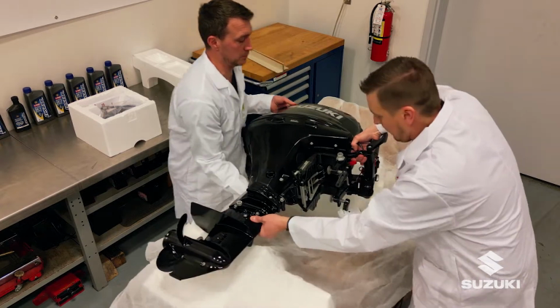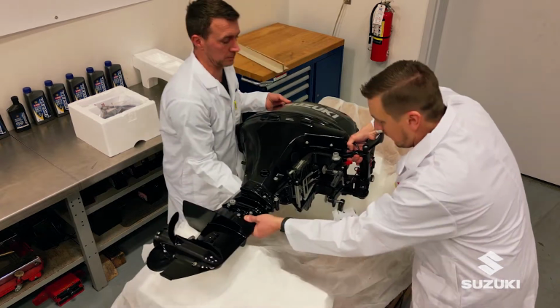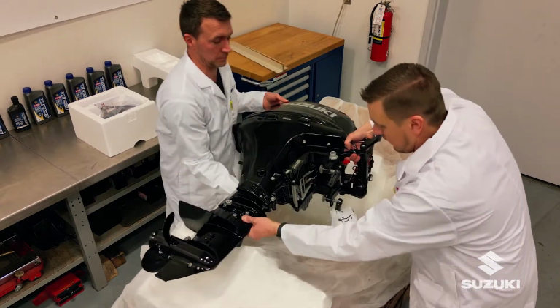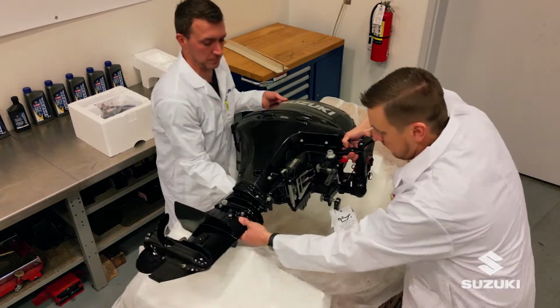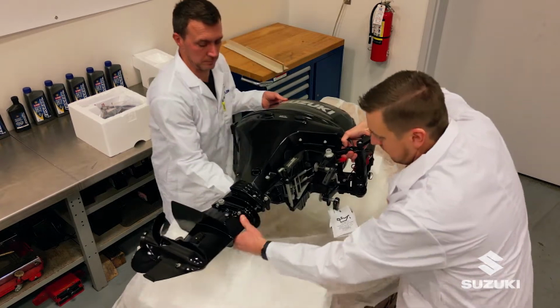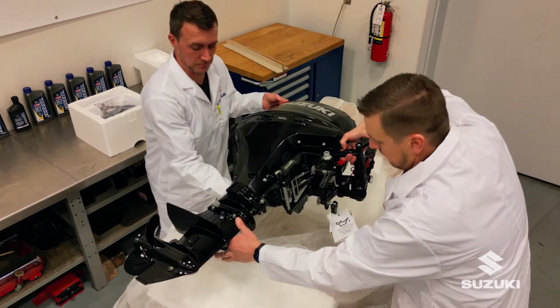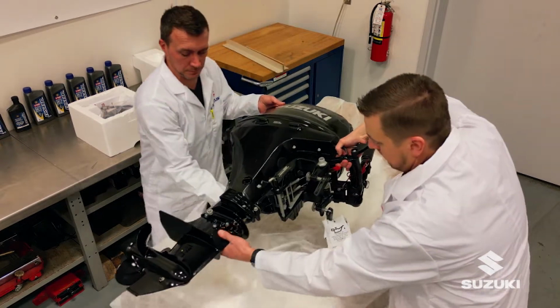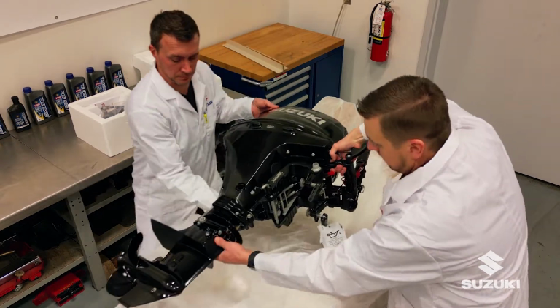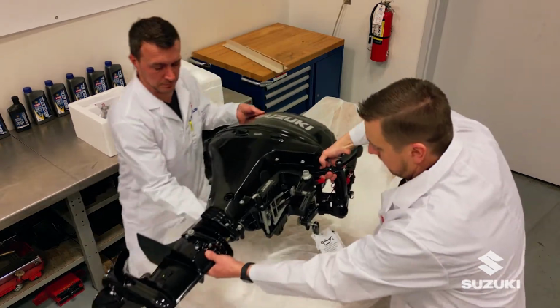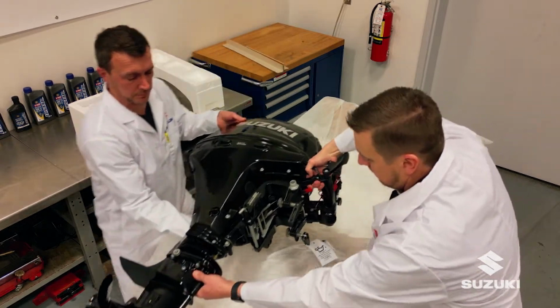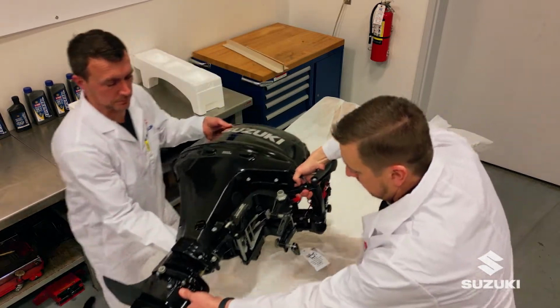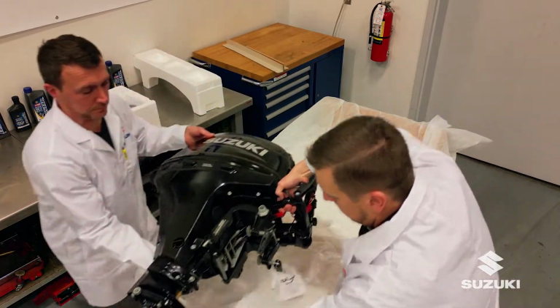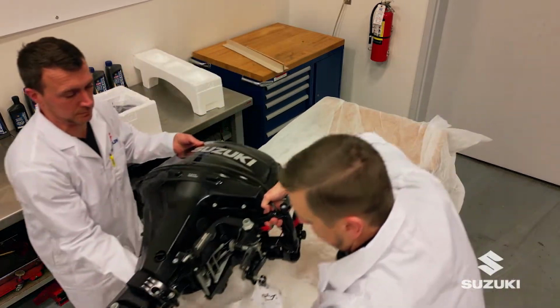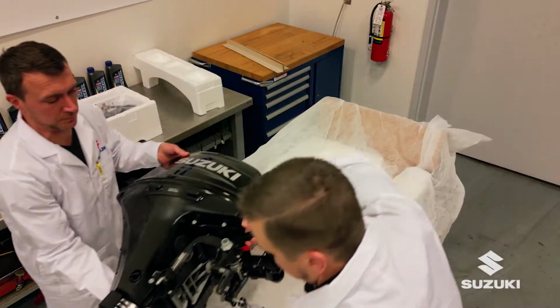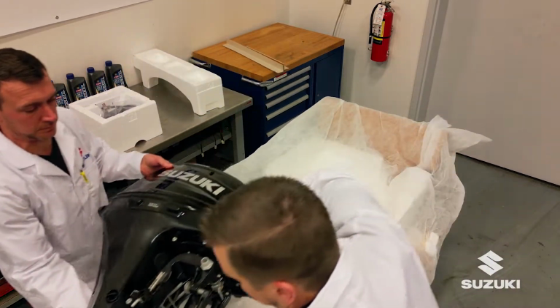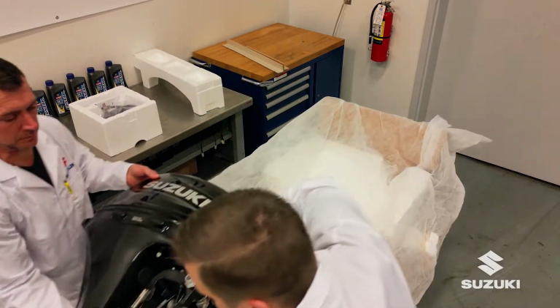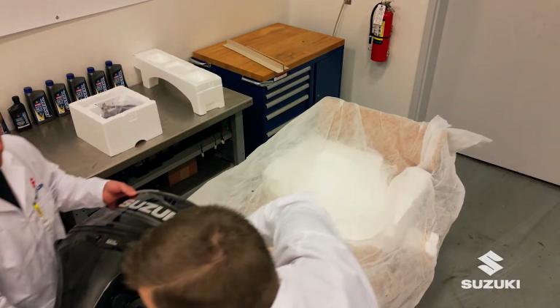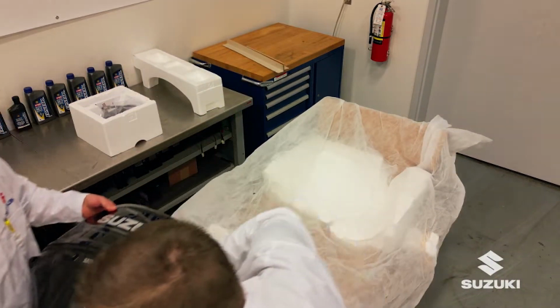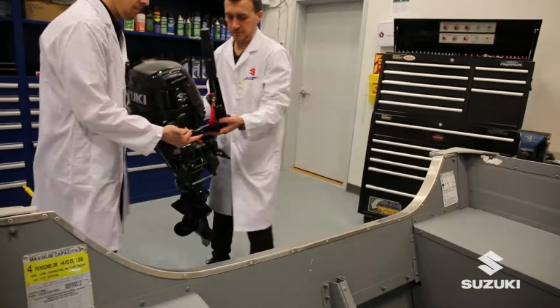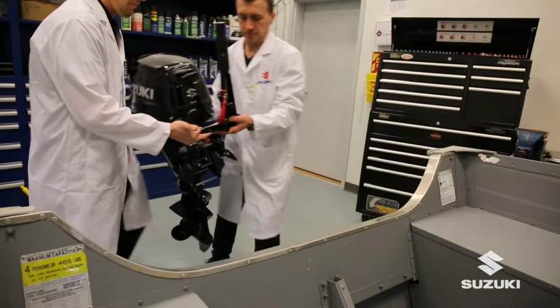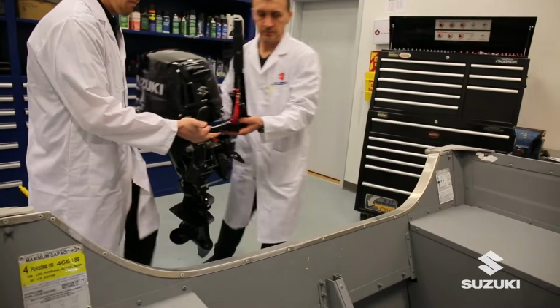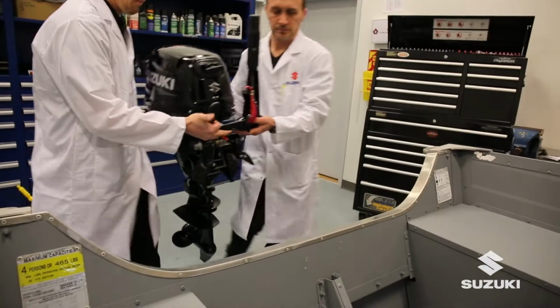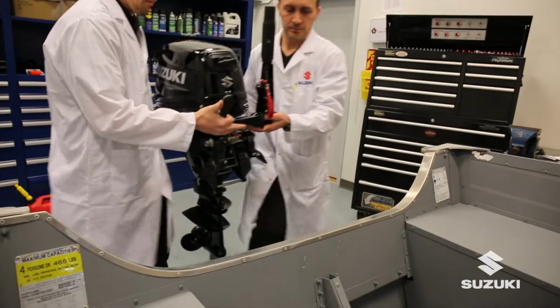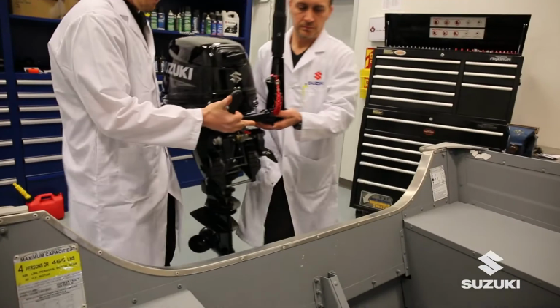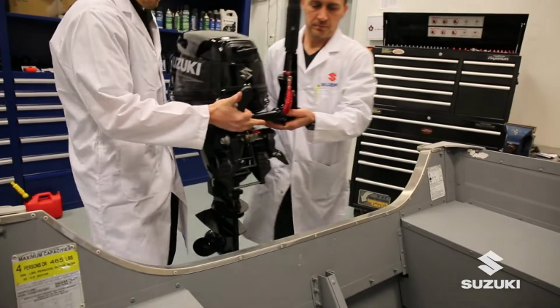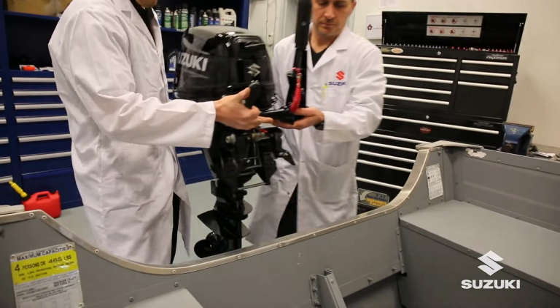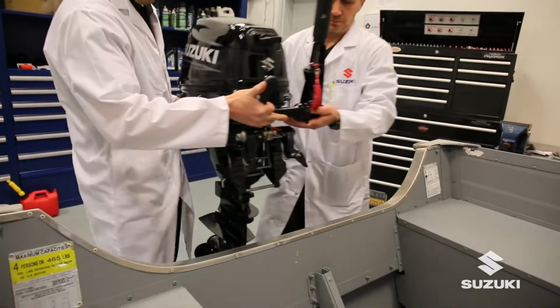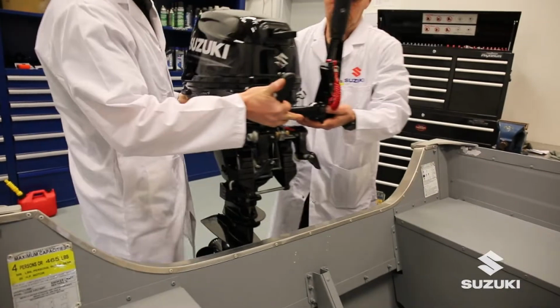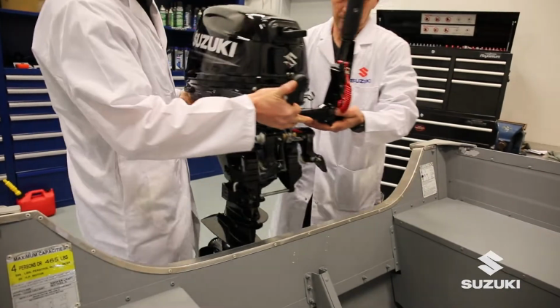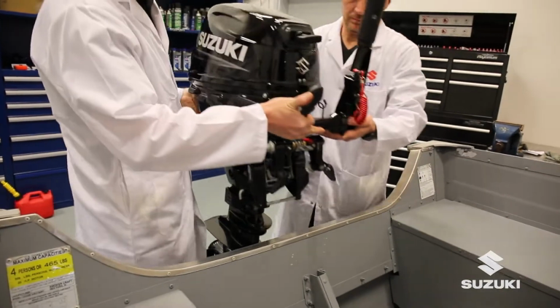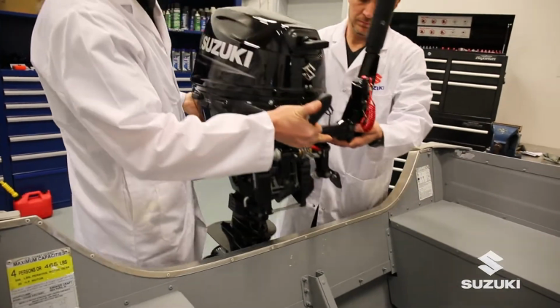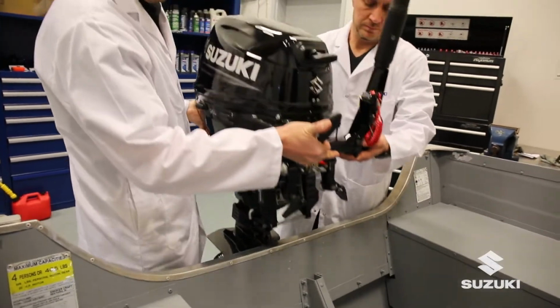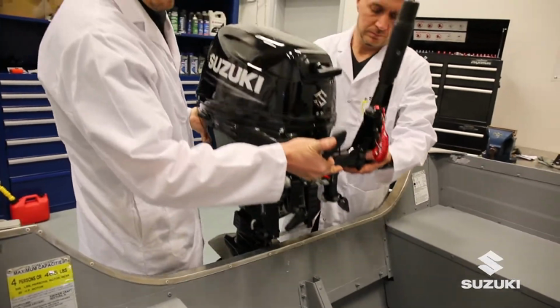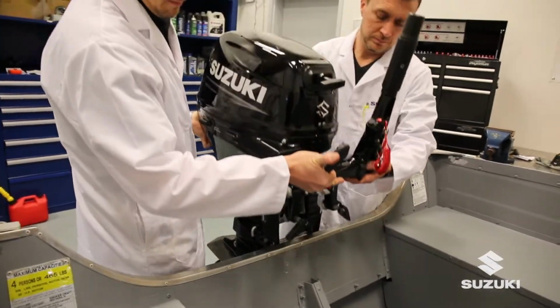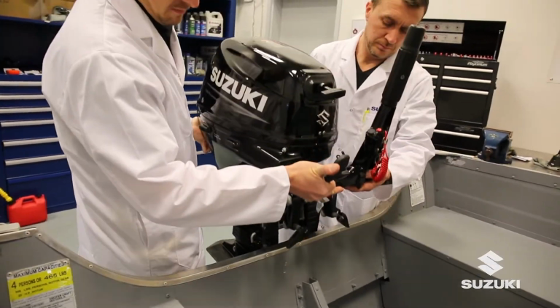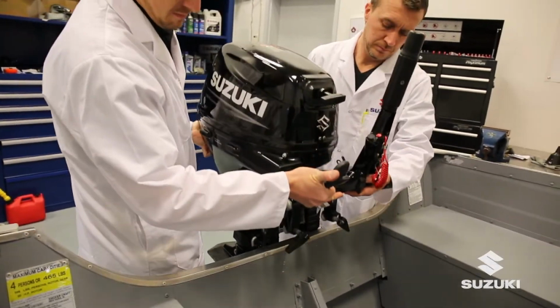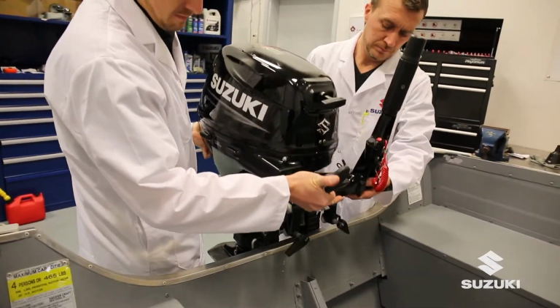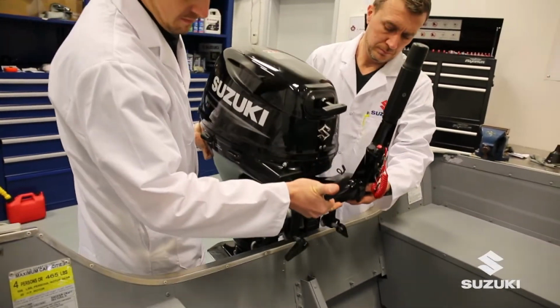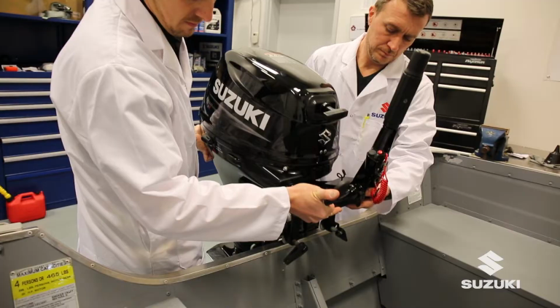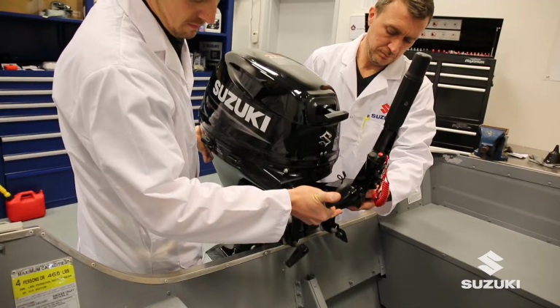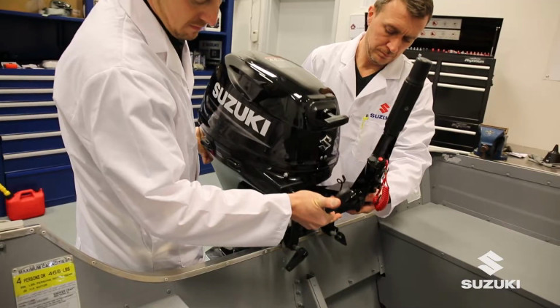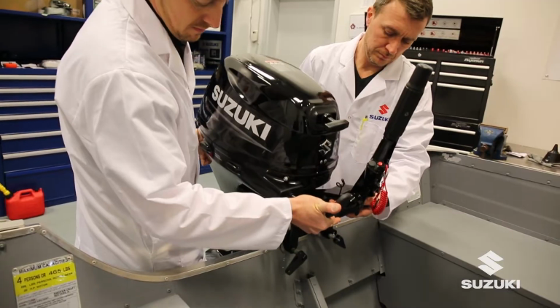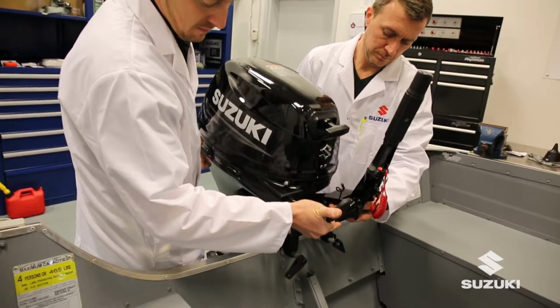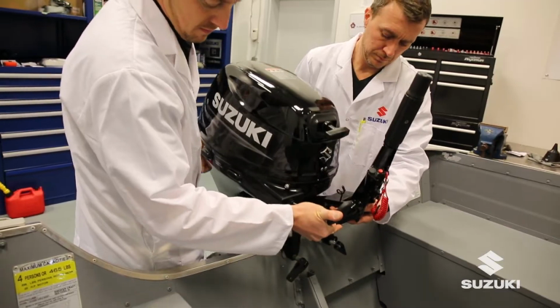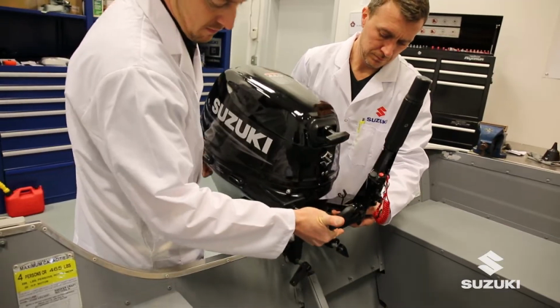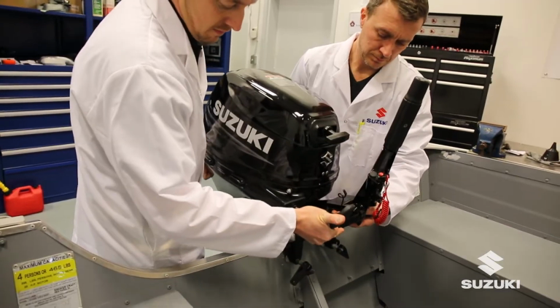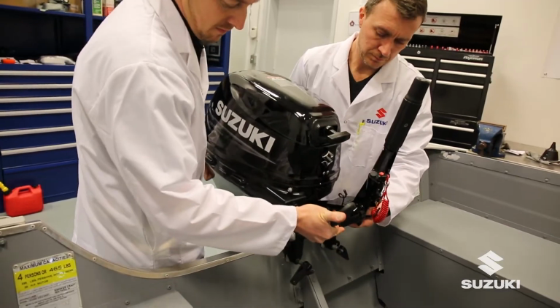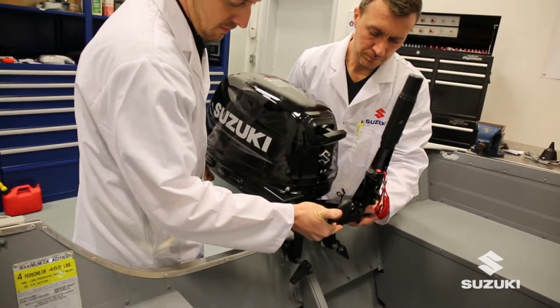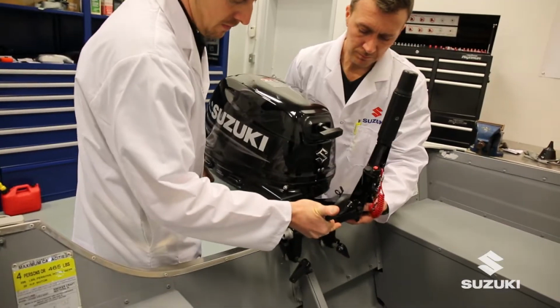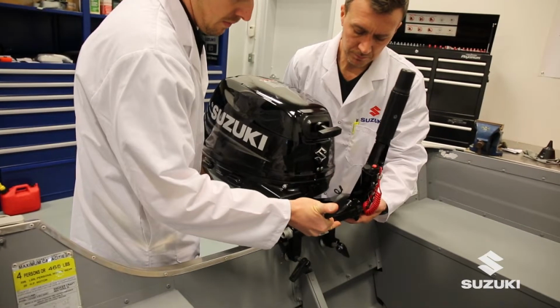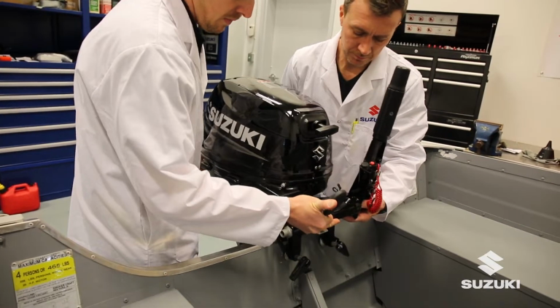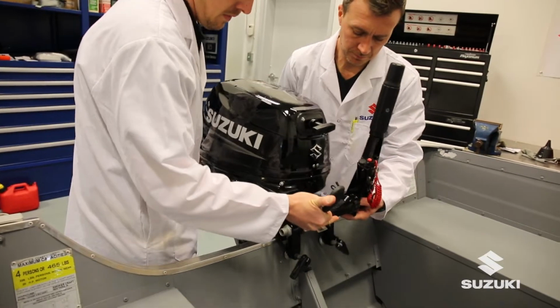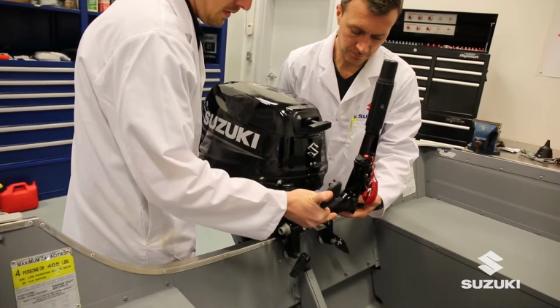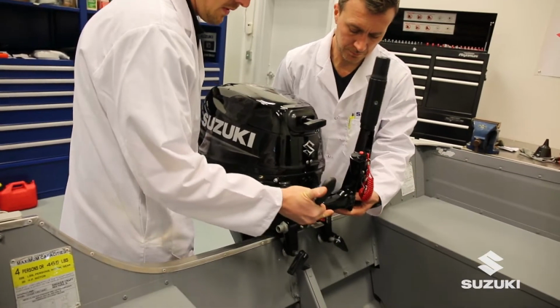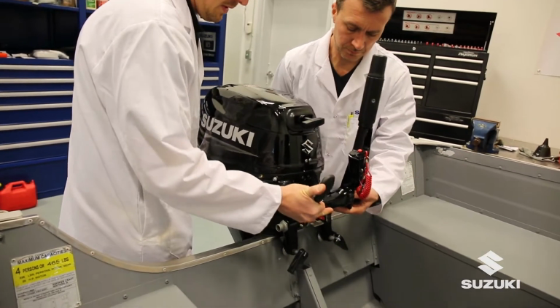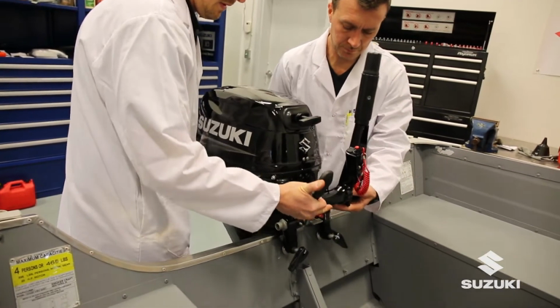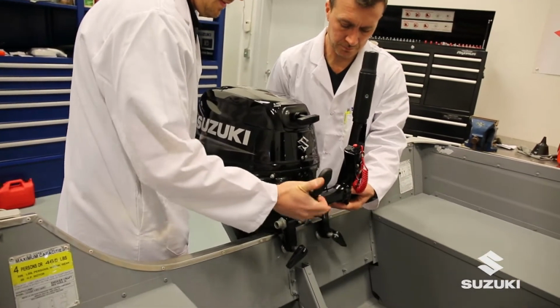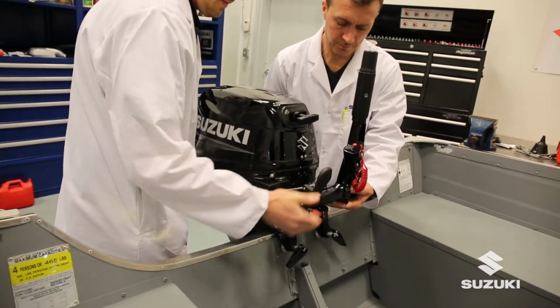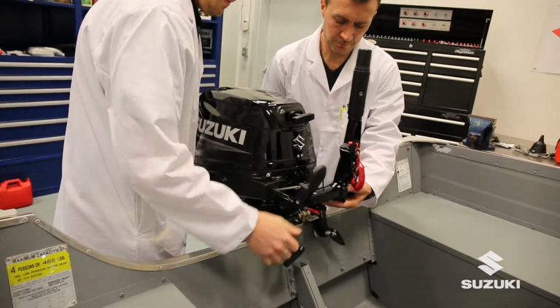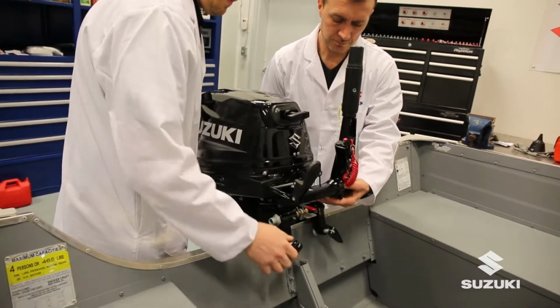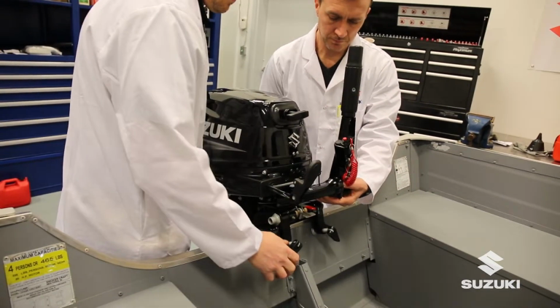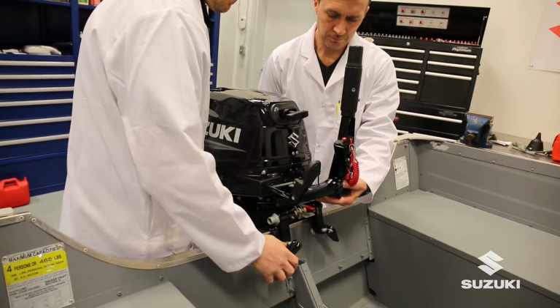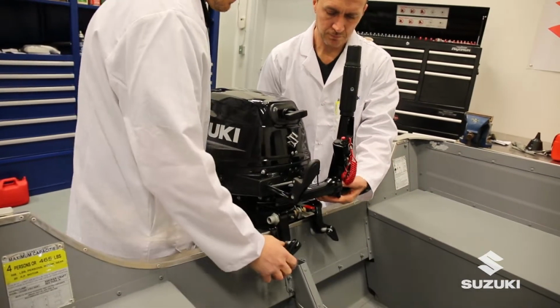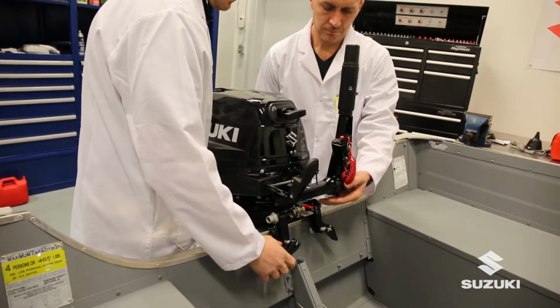With two people, lift the engine onto an engine stand or suitable boat and secure. Keep as level as possible.